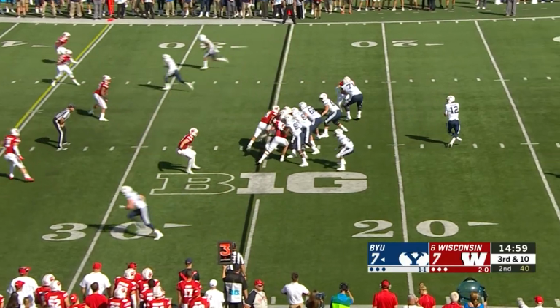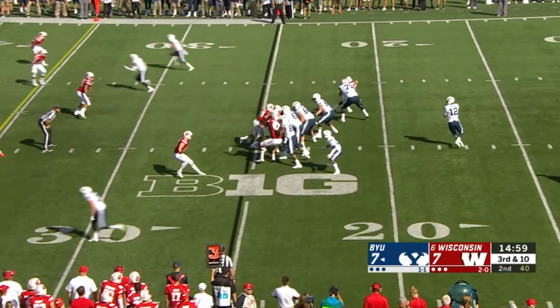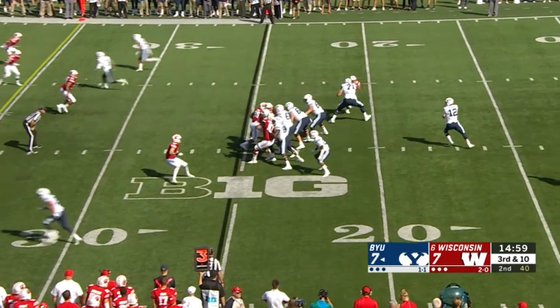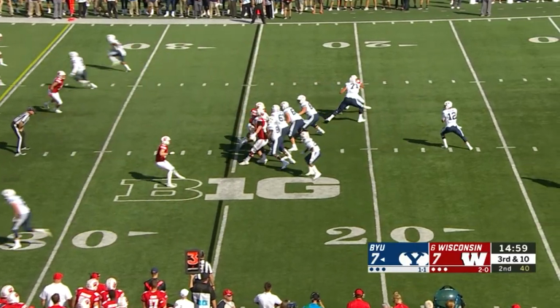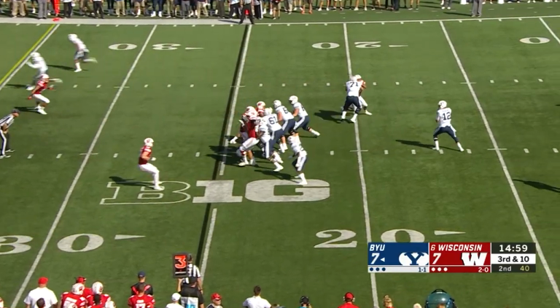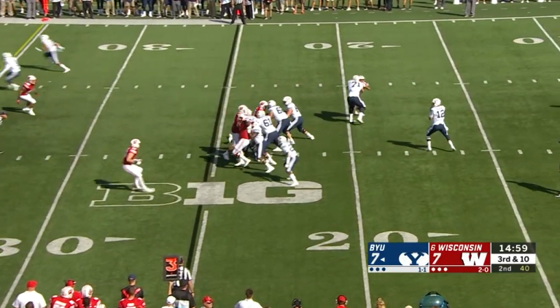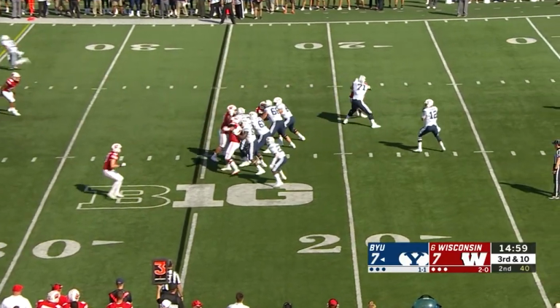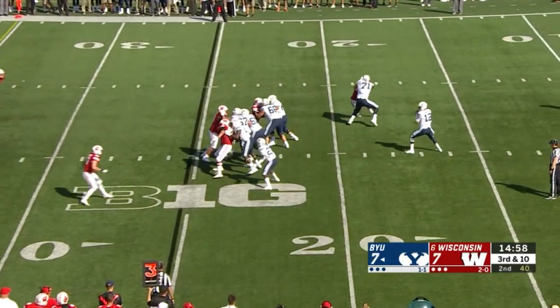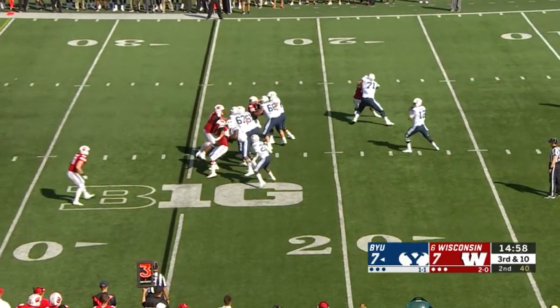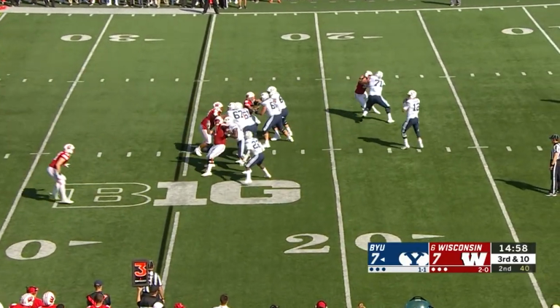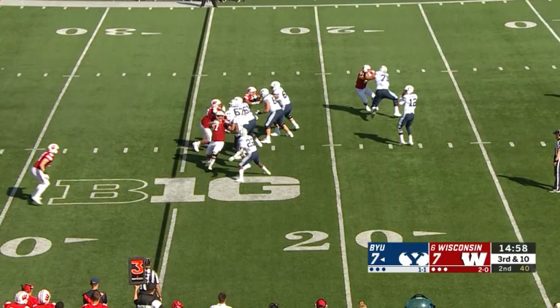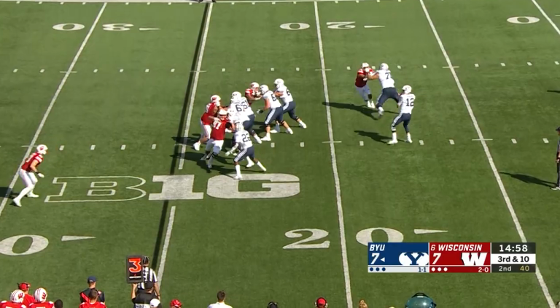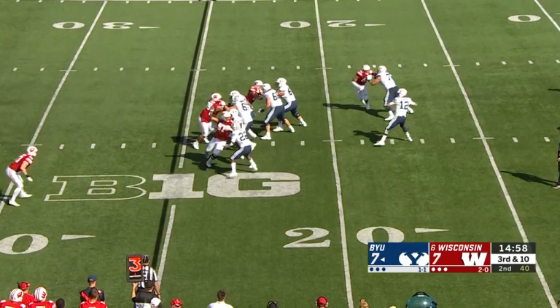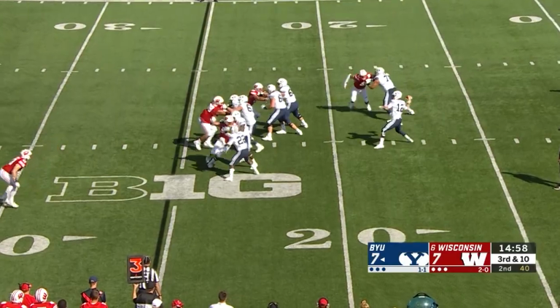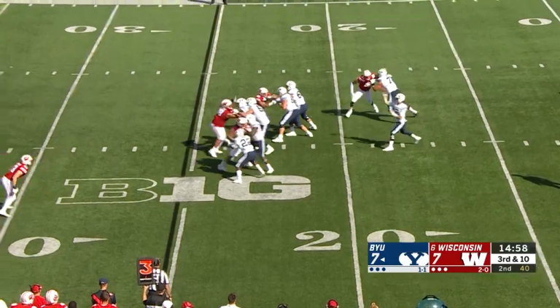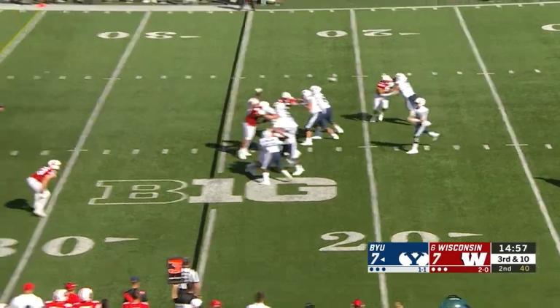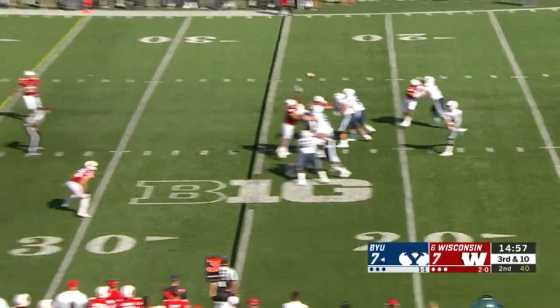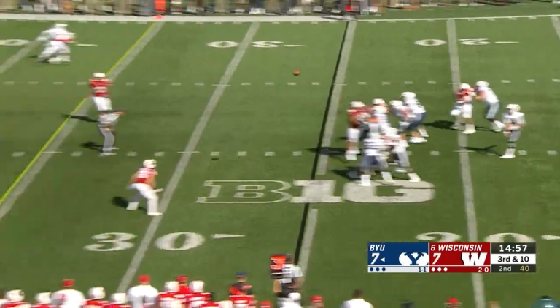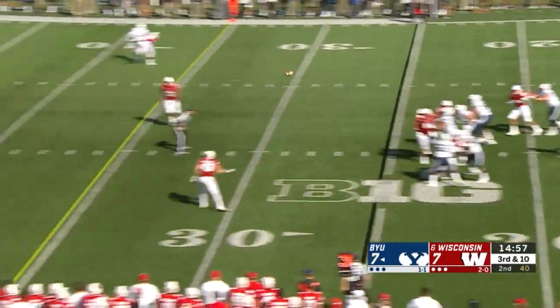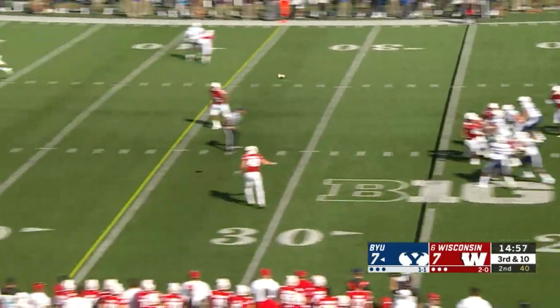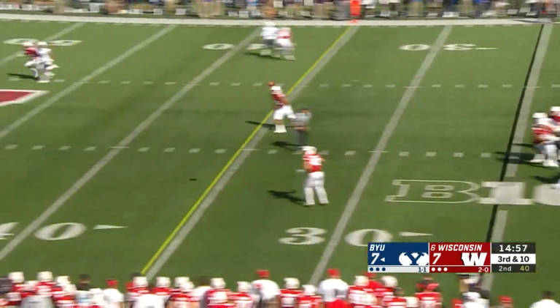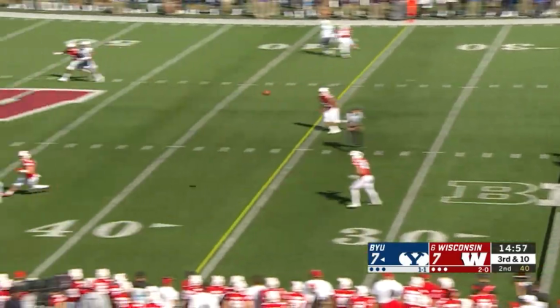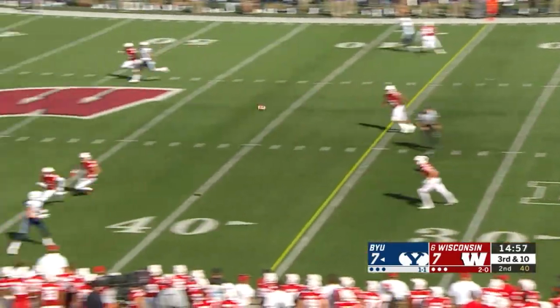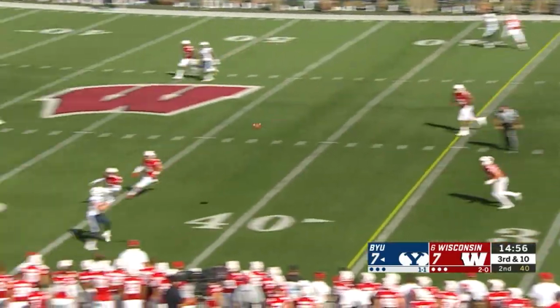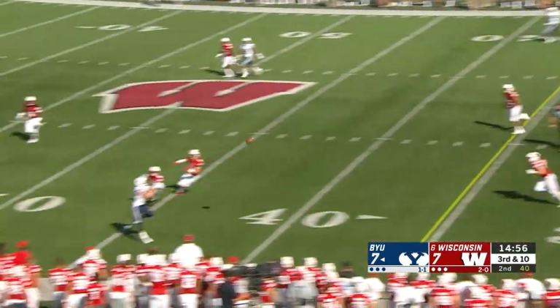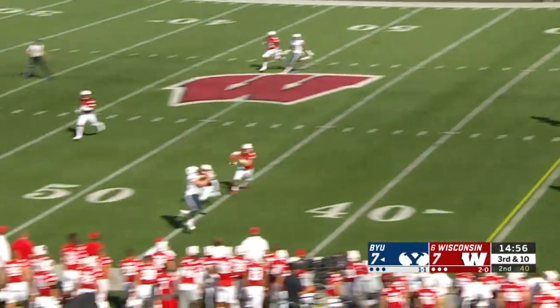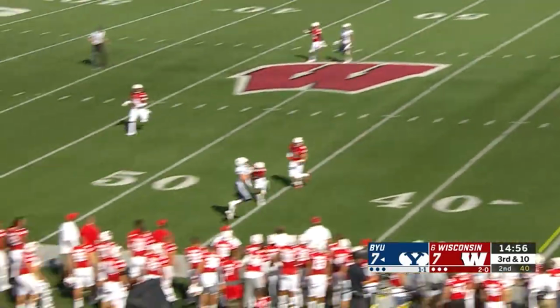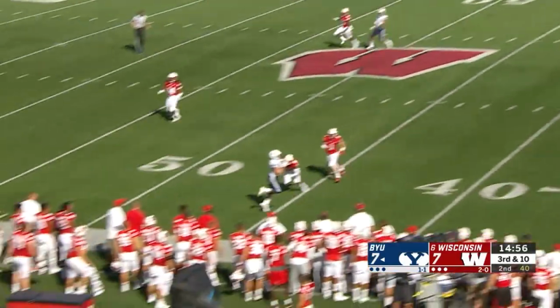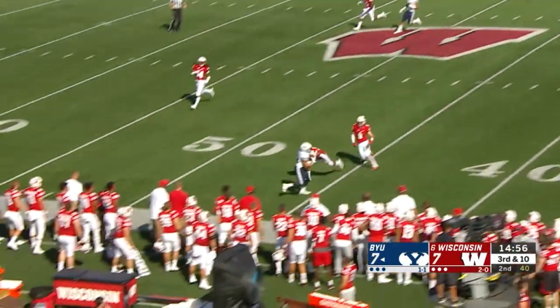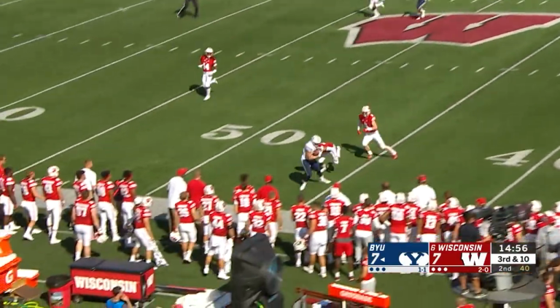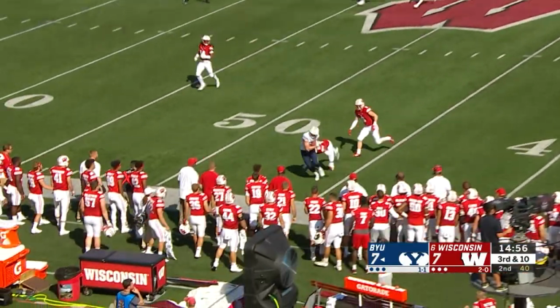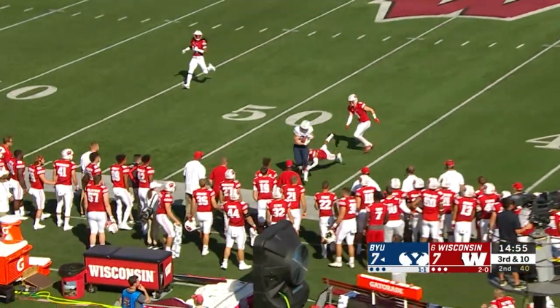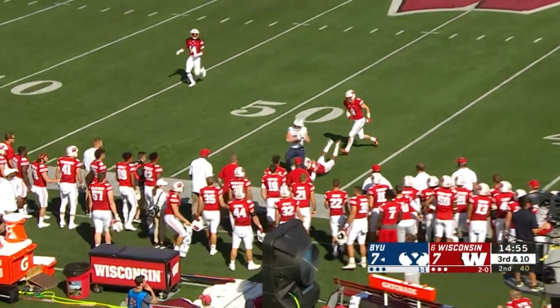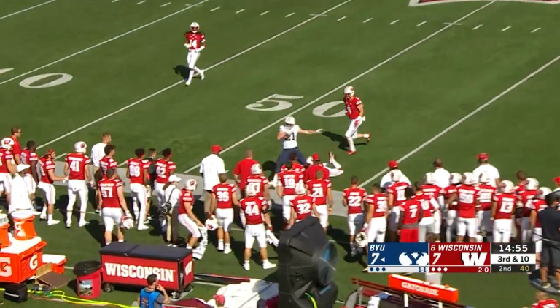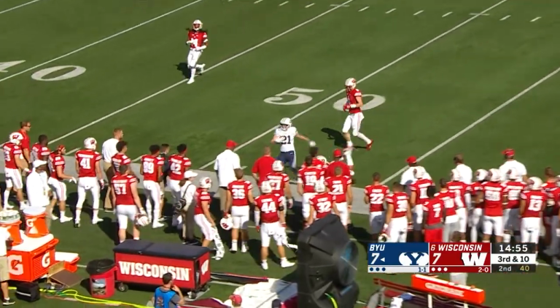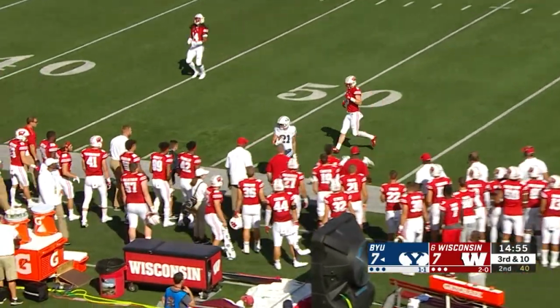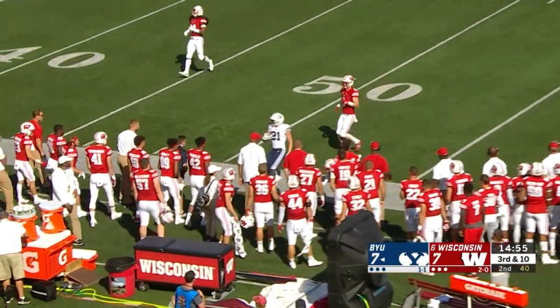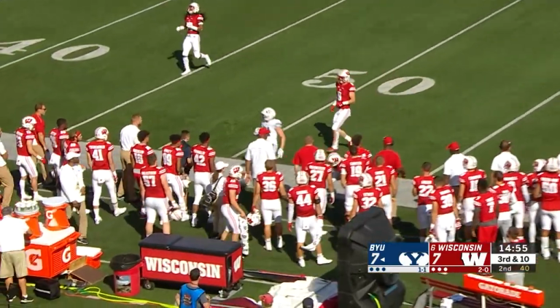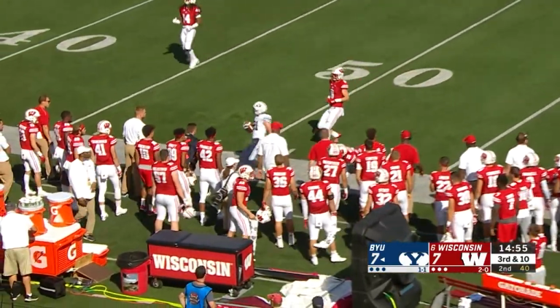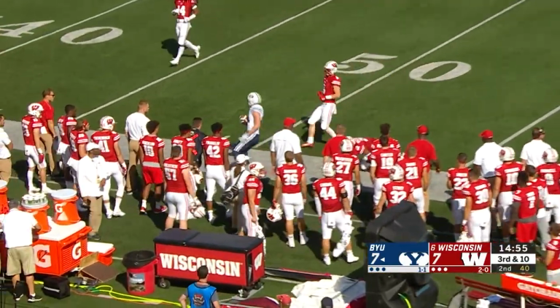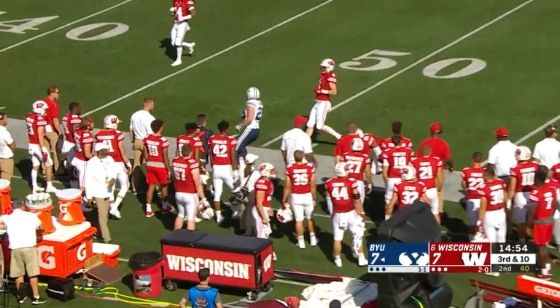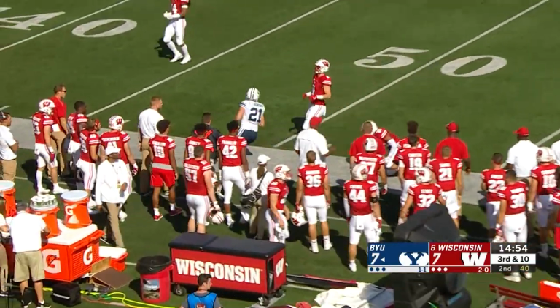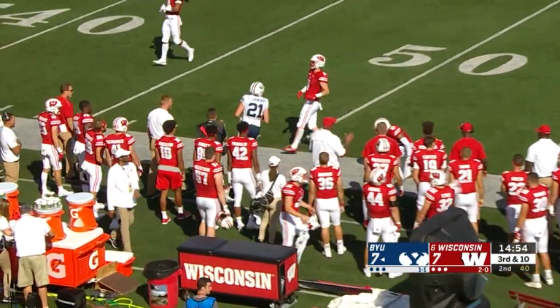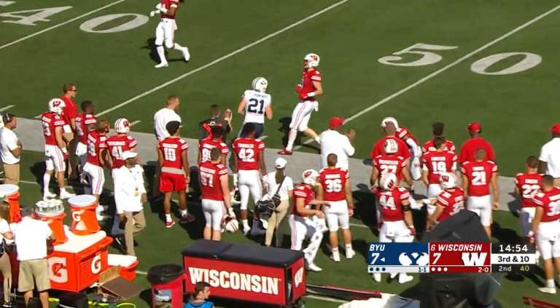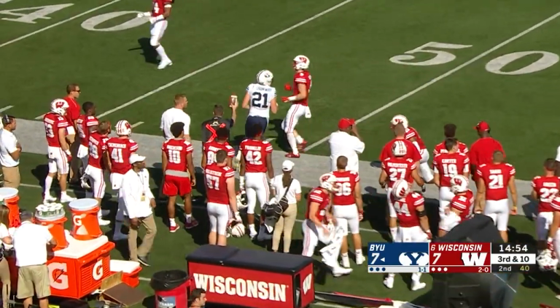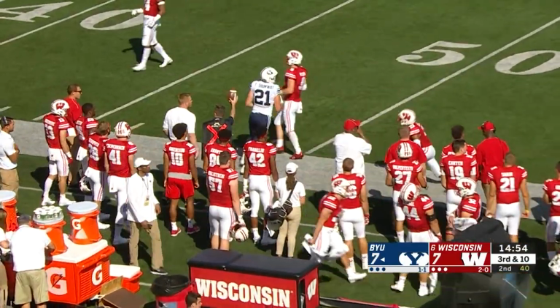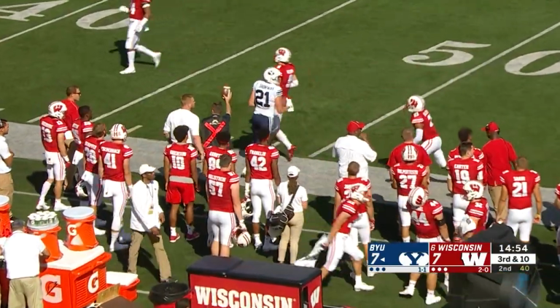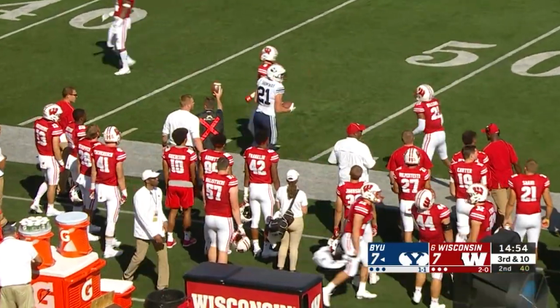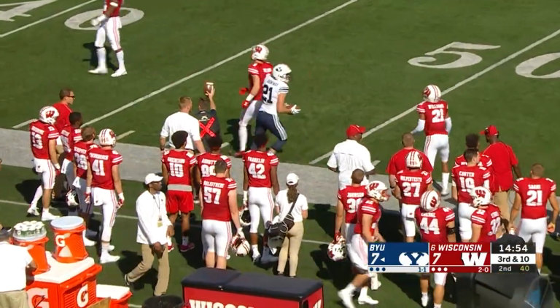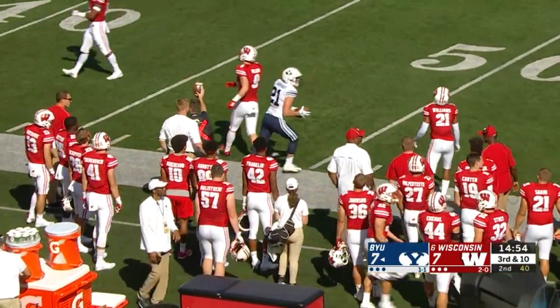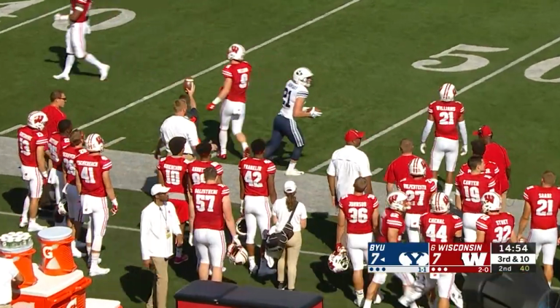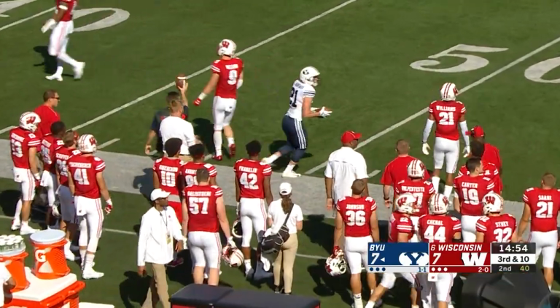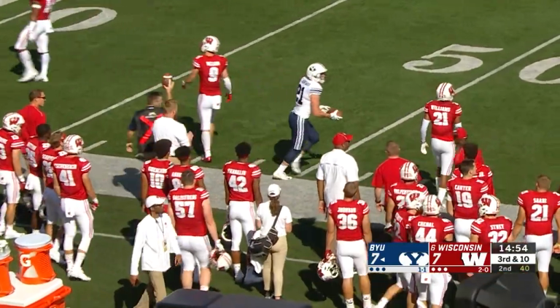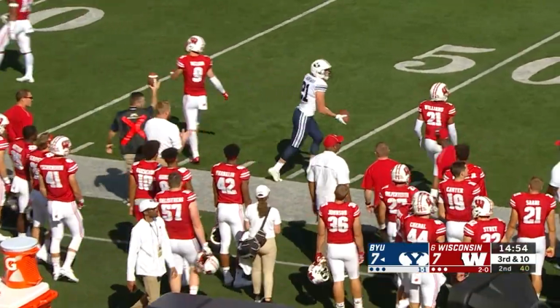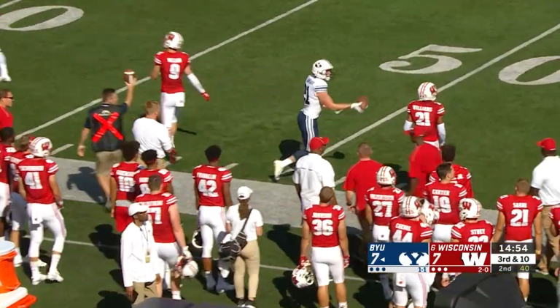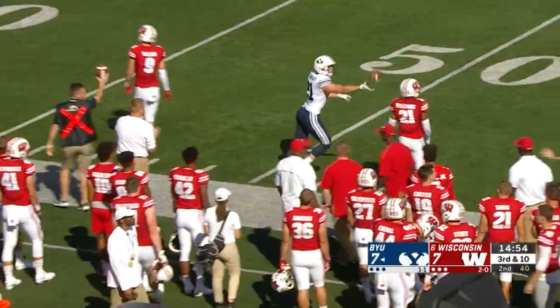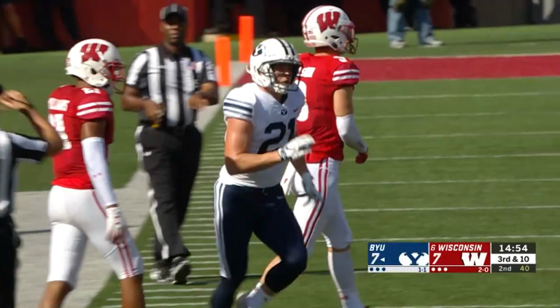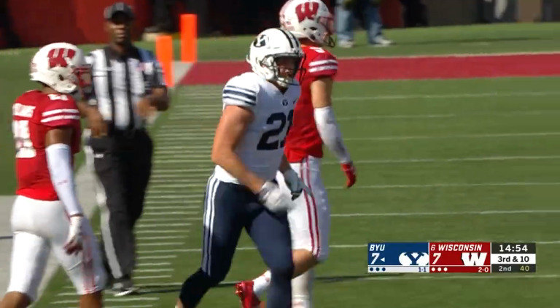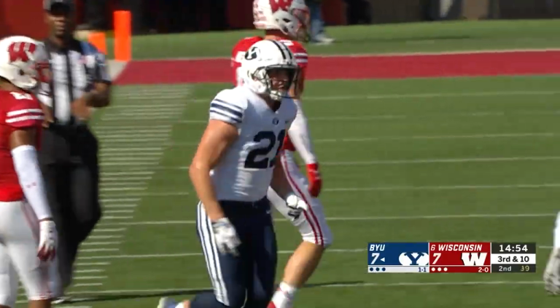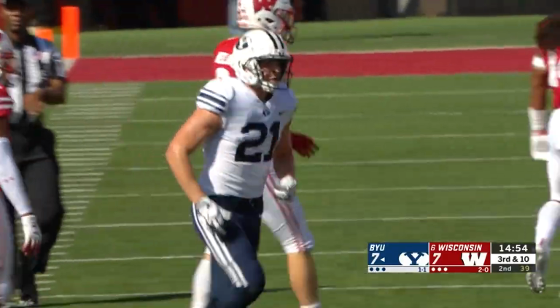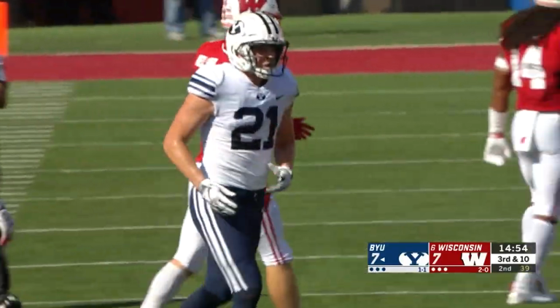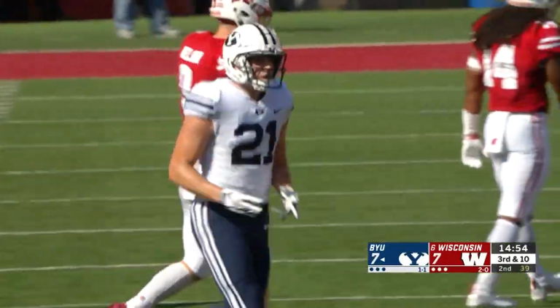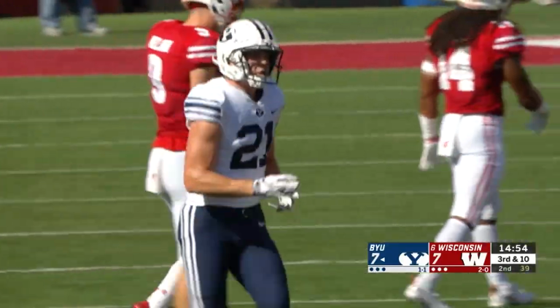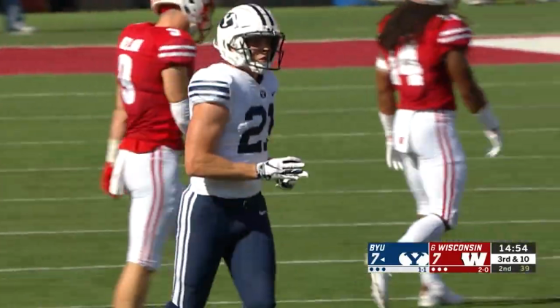A knee-height snap and a throw for Tanner Mann — wide open — and it's a catch made for a first down. First catch of the year for Talon Shumway, and it's a big one.